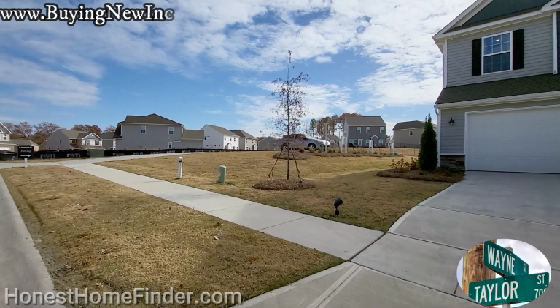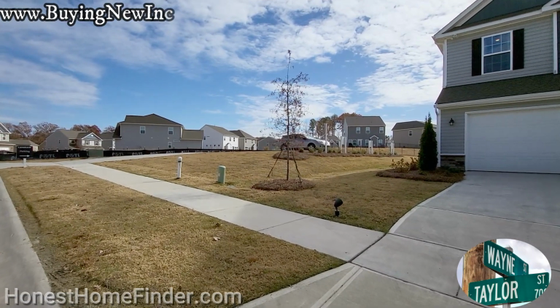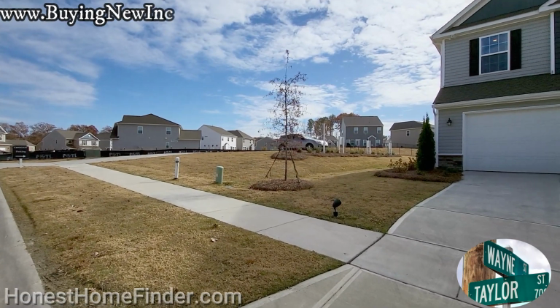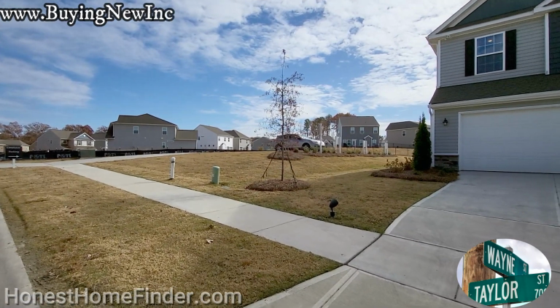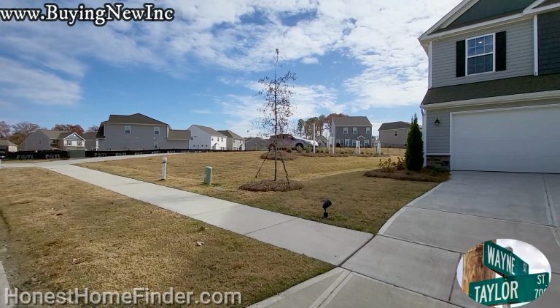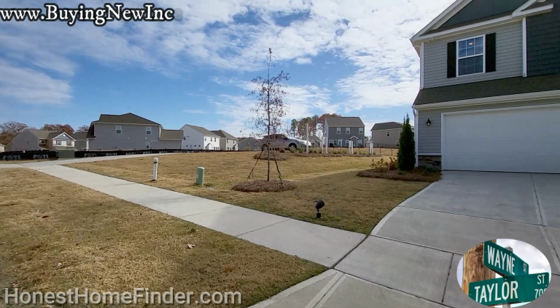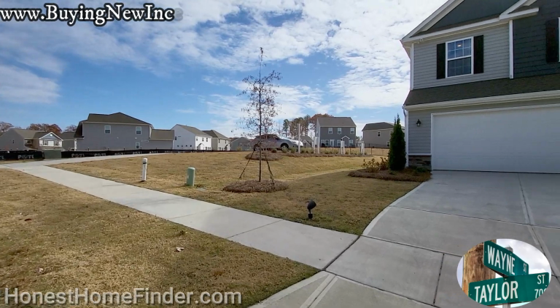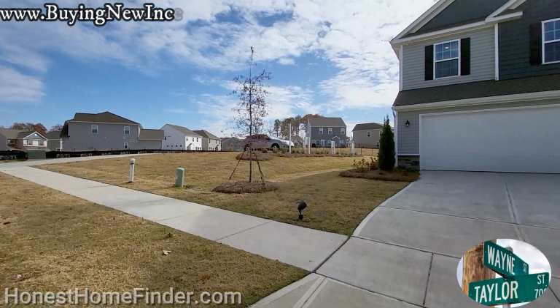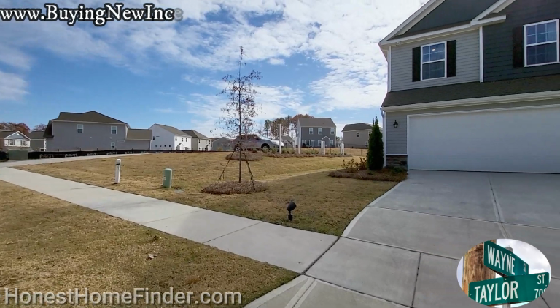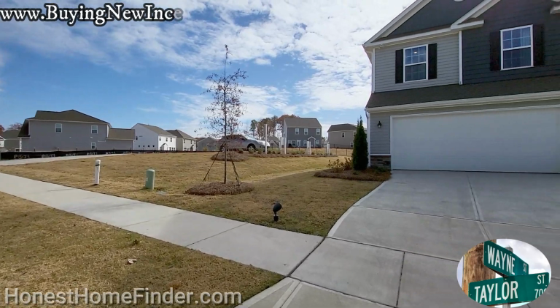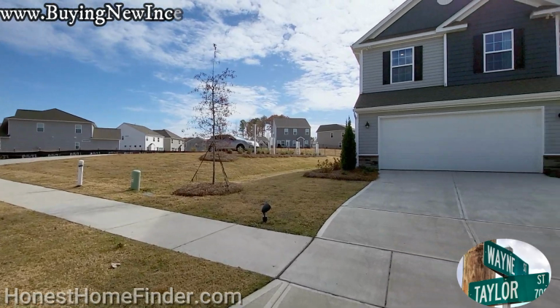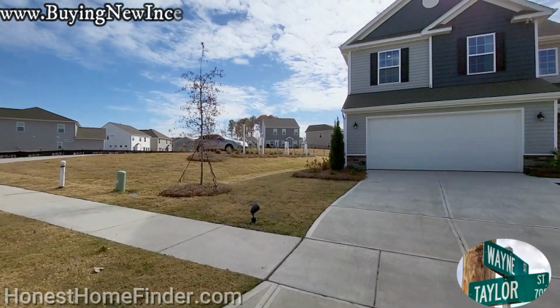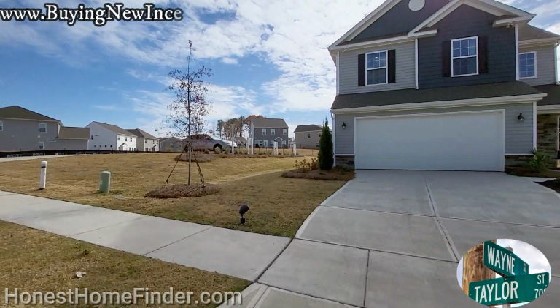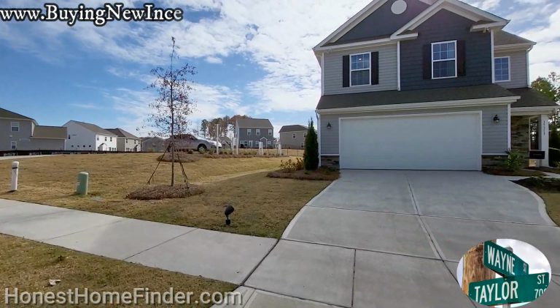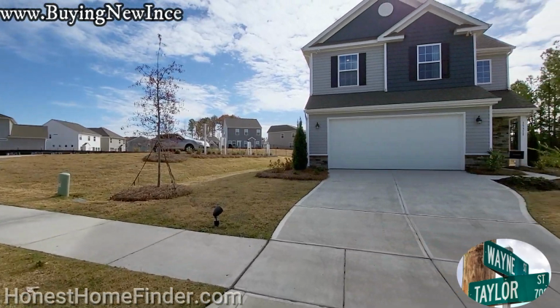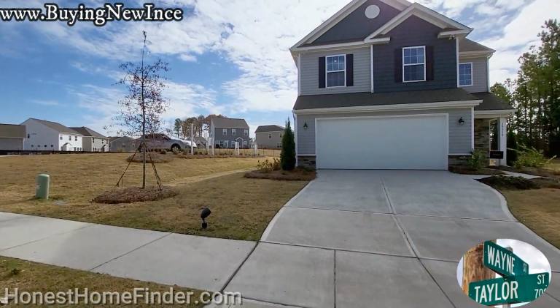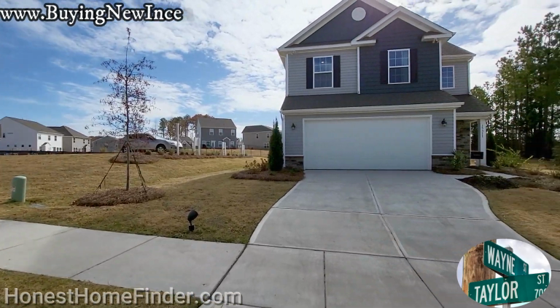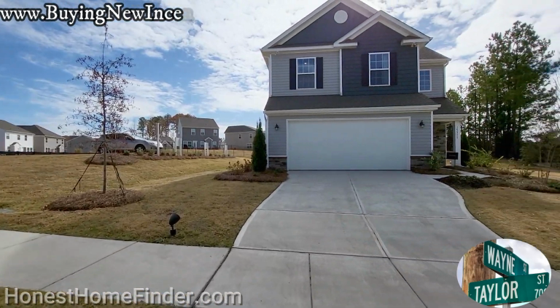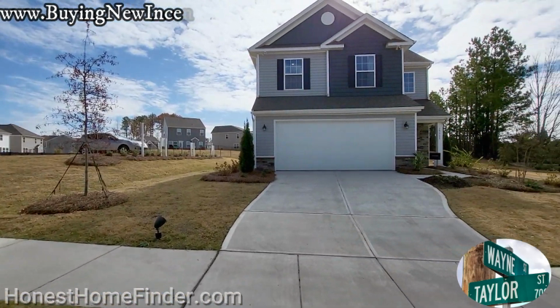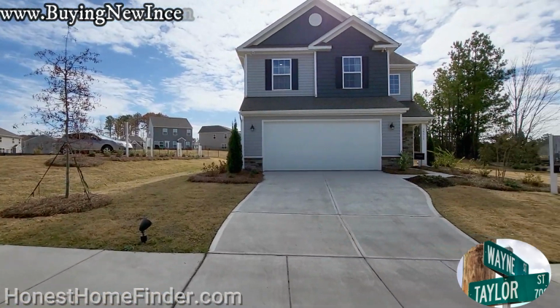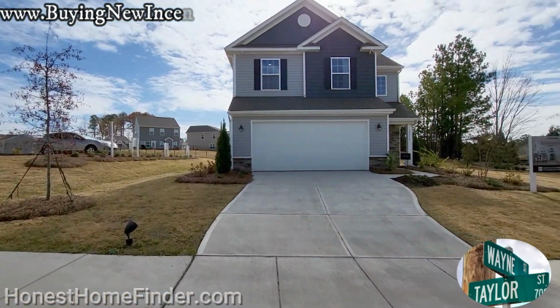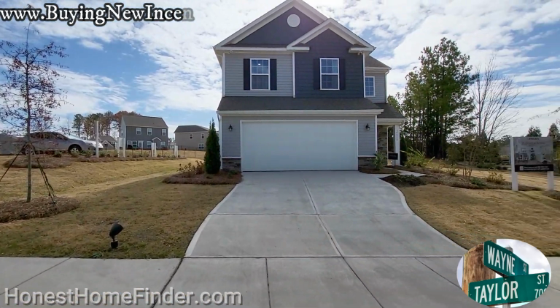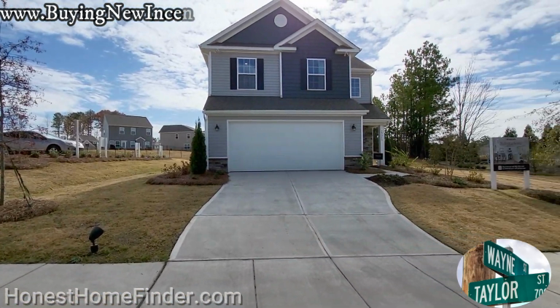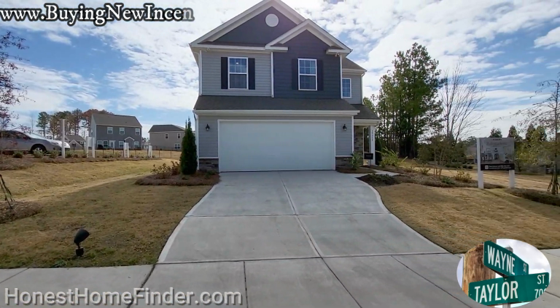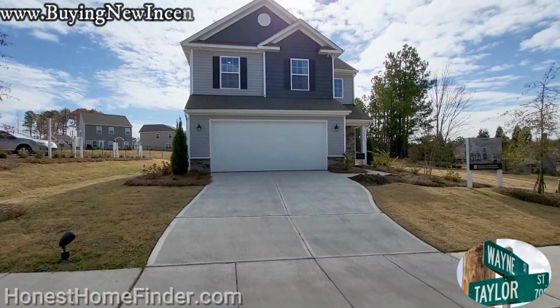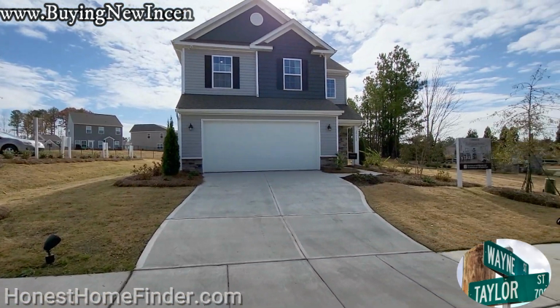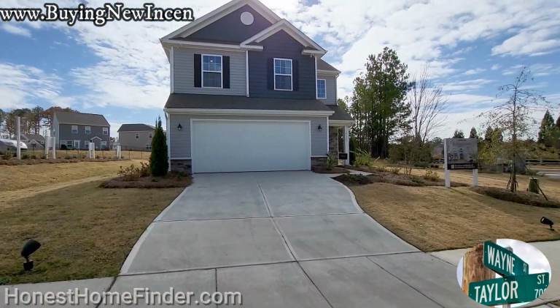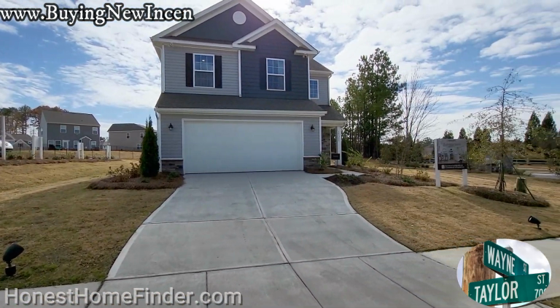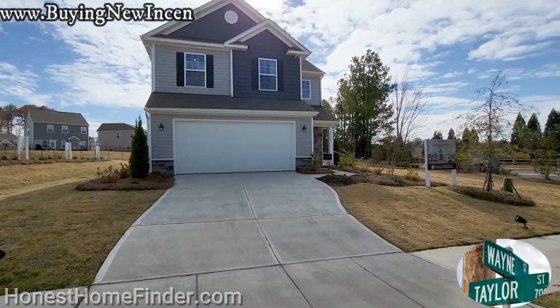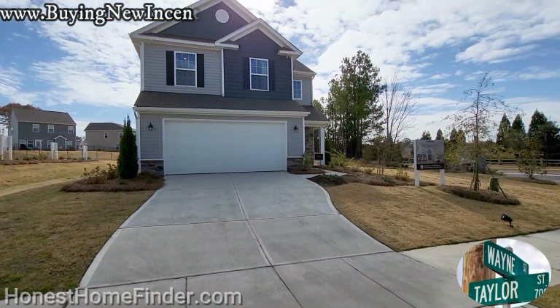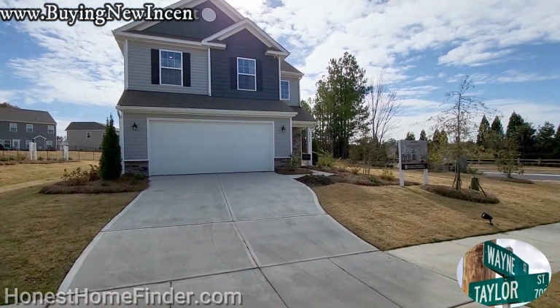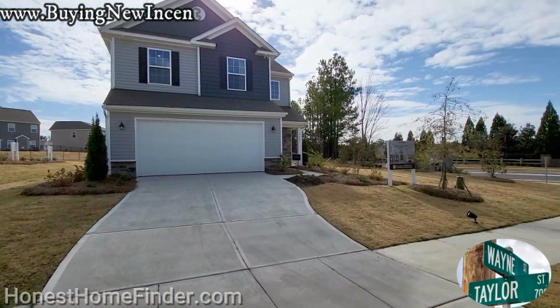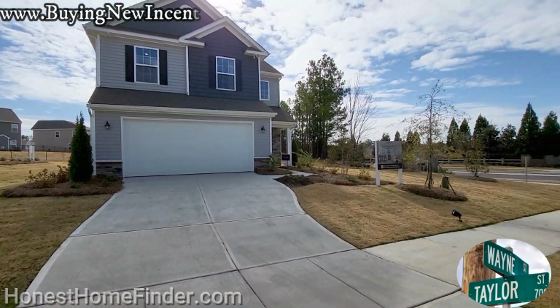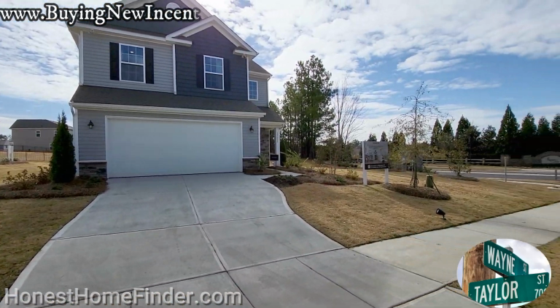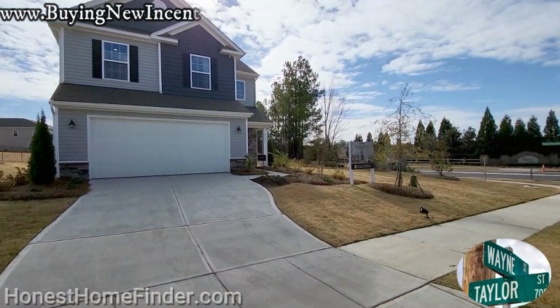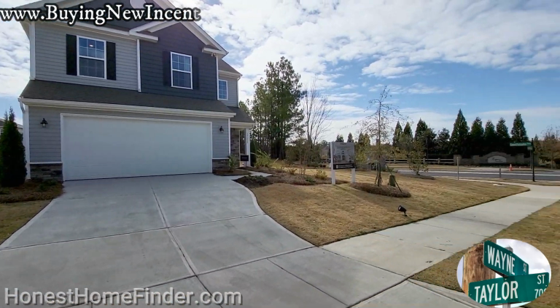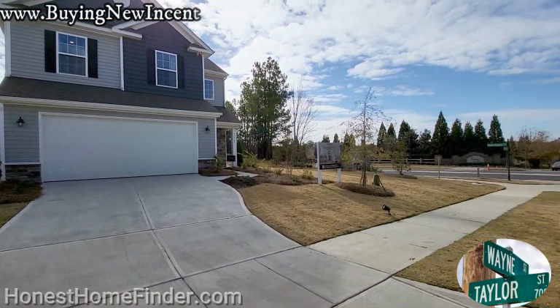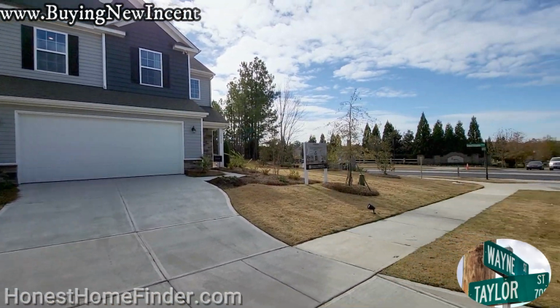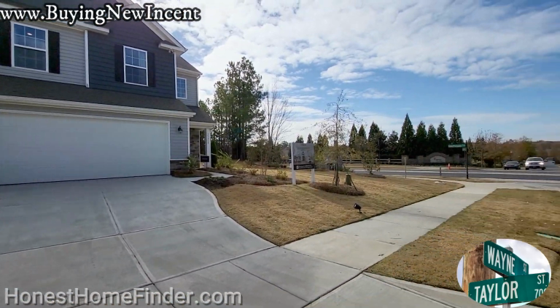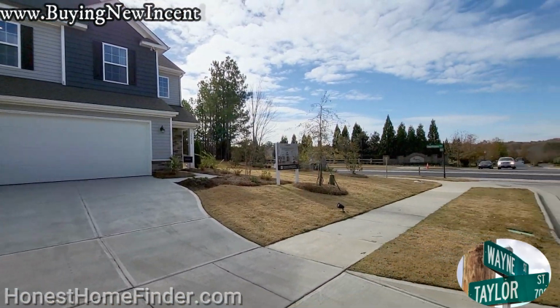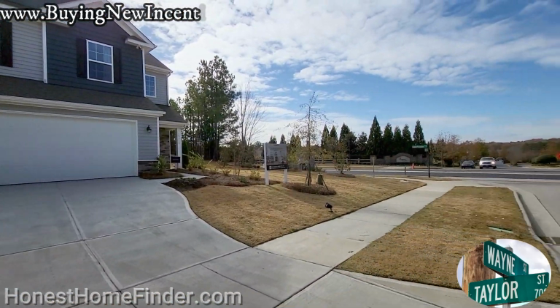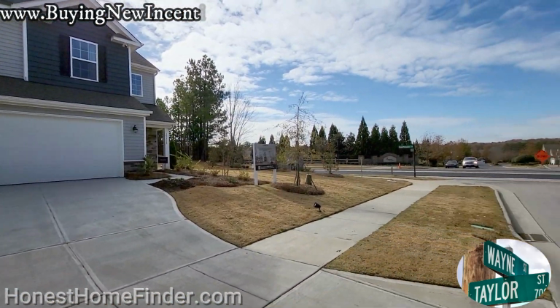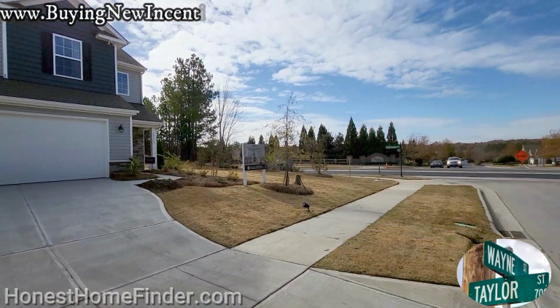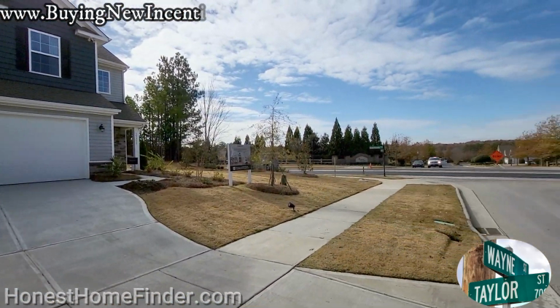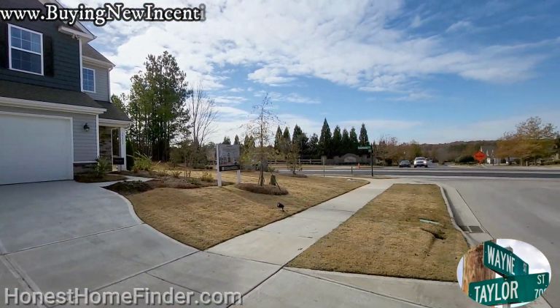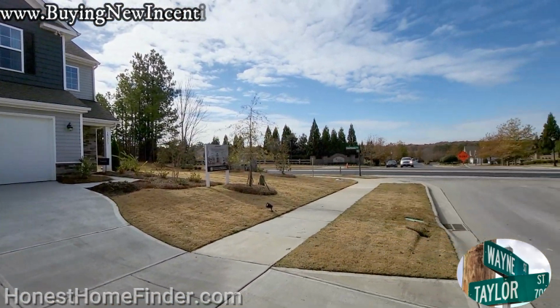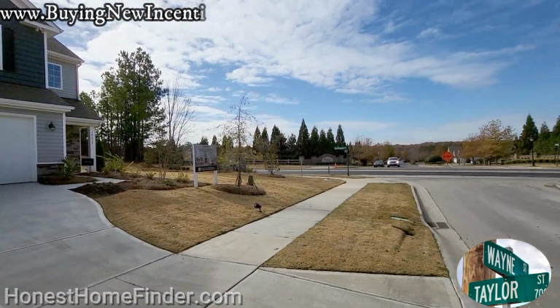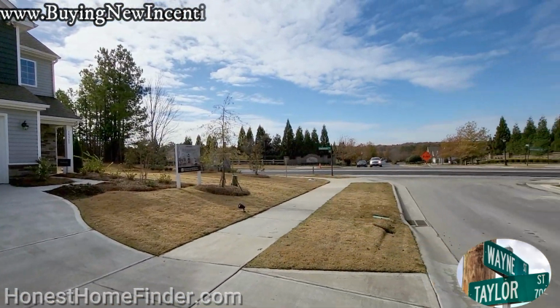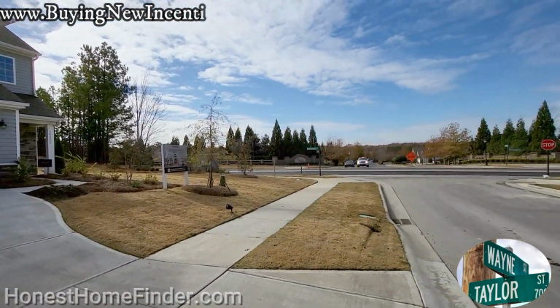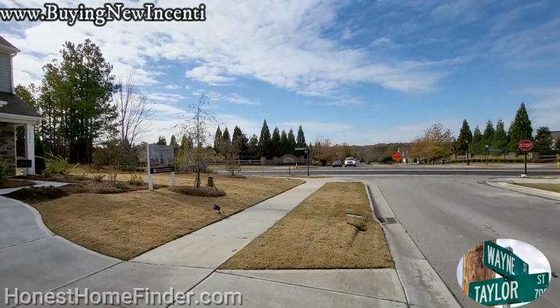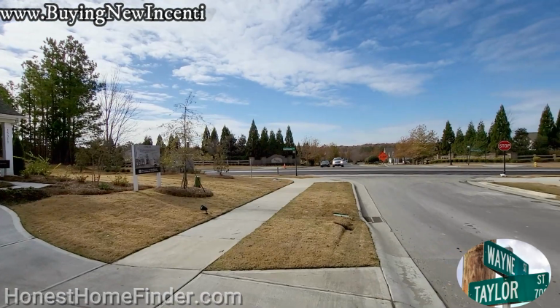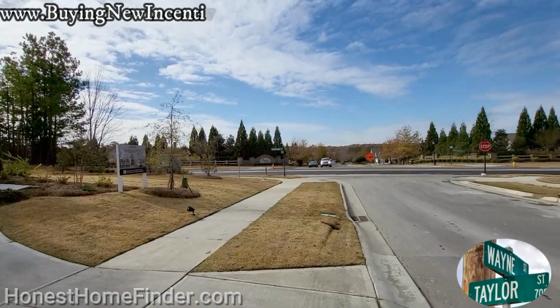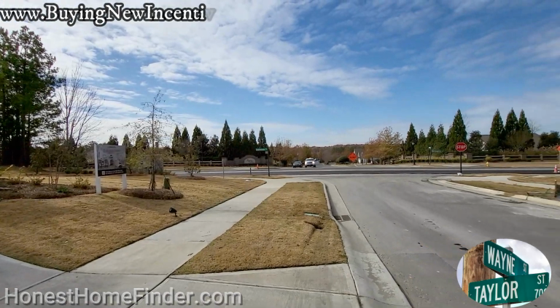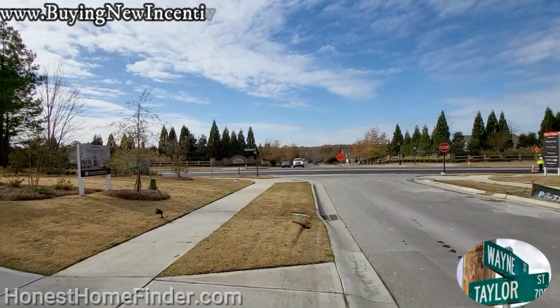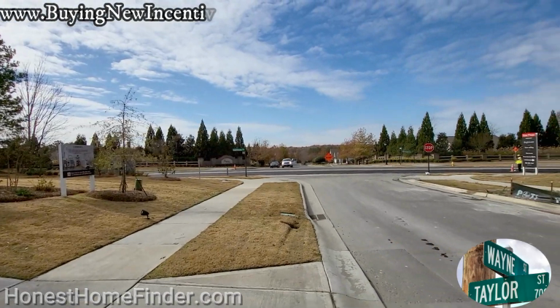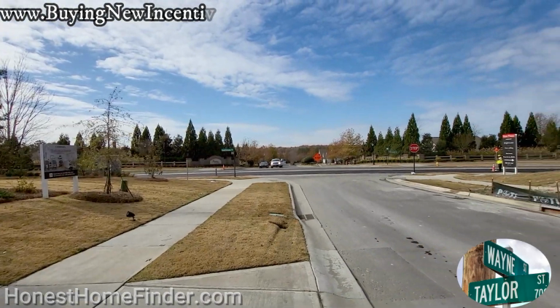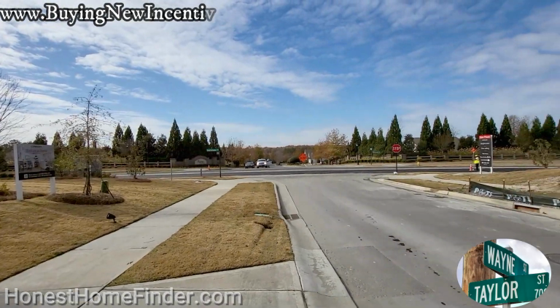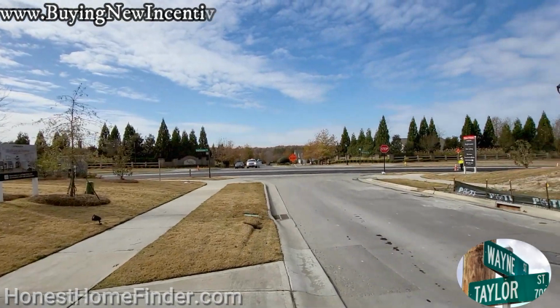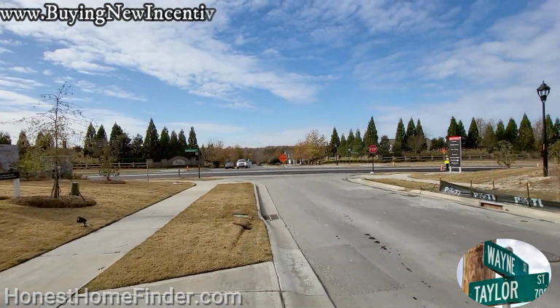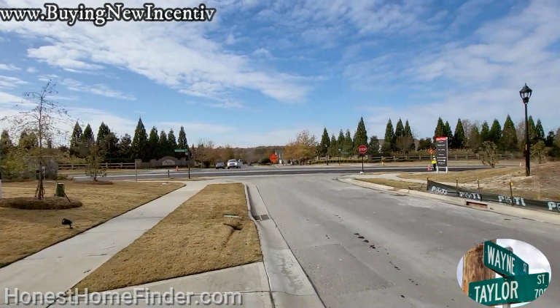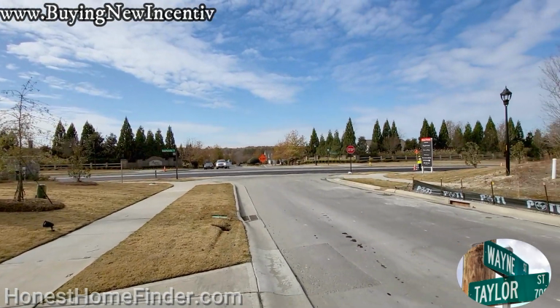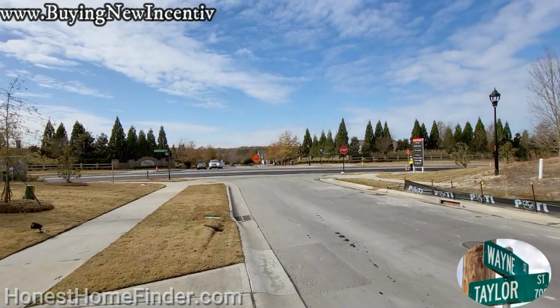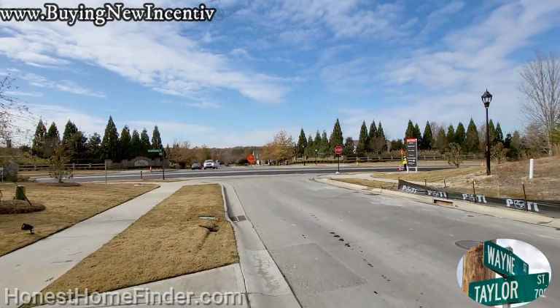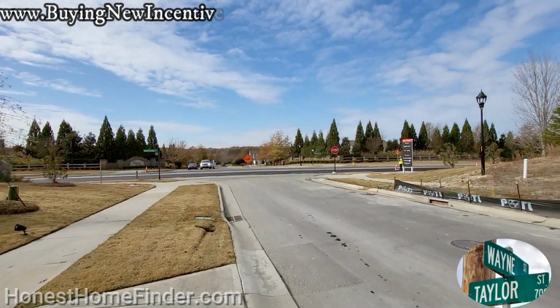Howdy folks, Wayne Taylor, Honest Home Finder, Southwest Charlotte today — Brightwater with Lennar Homes.